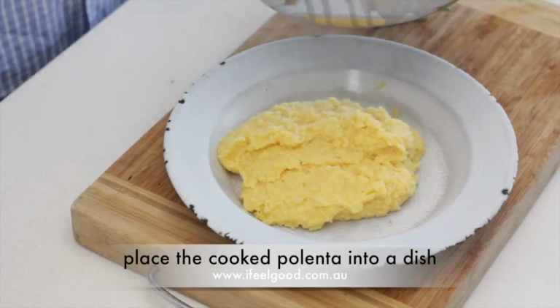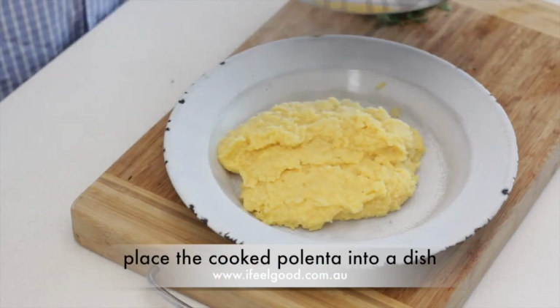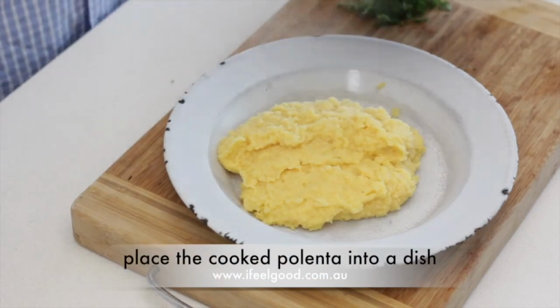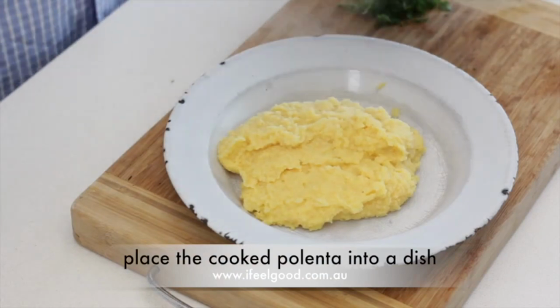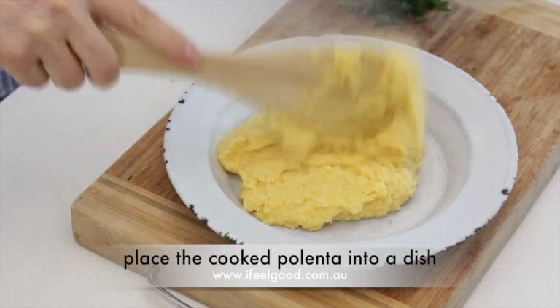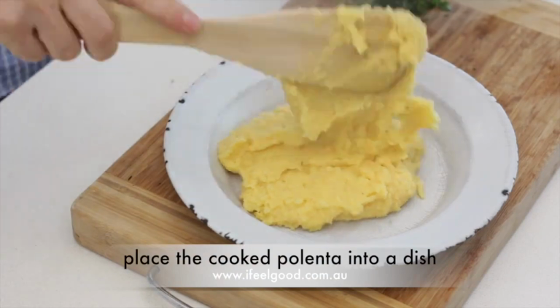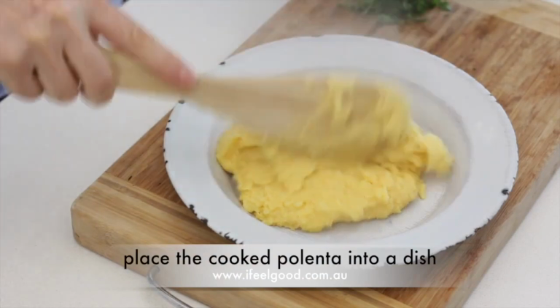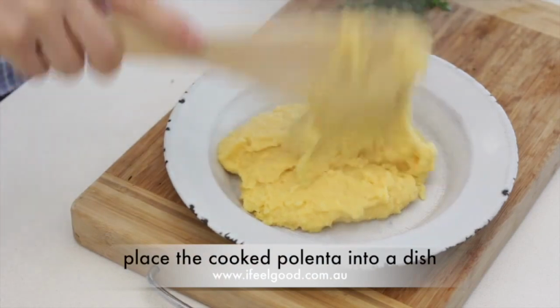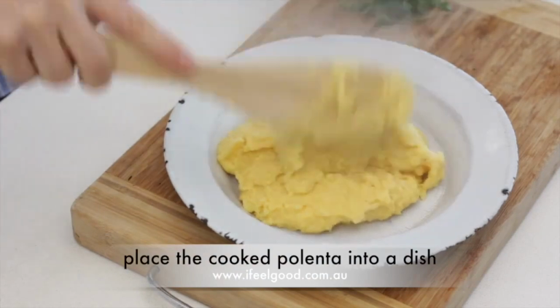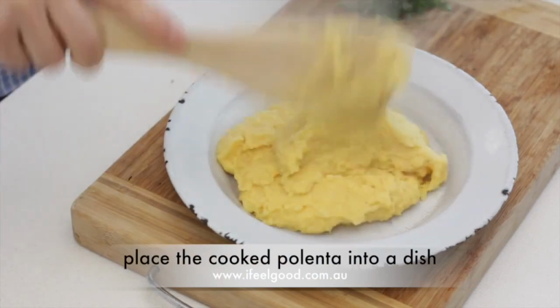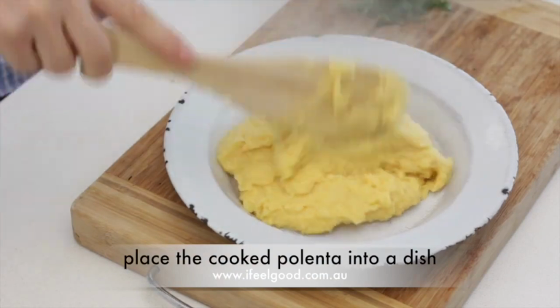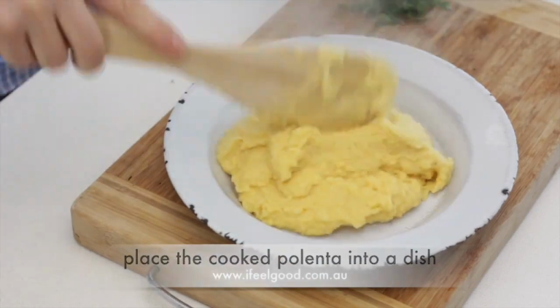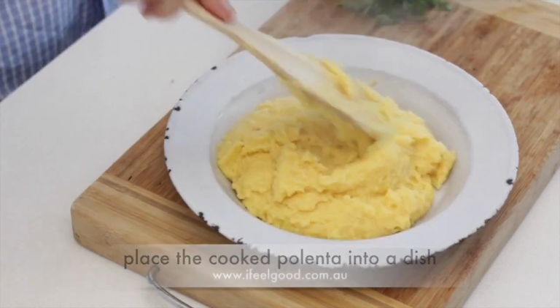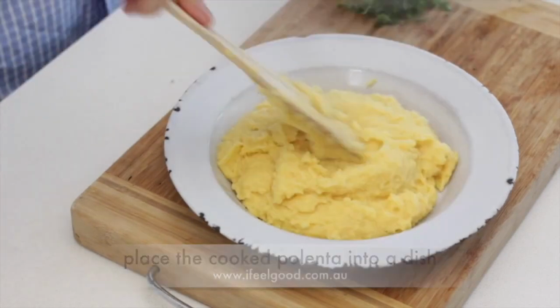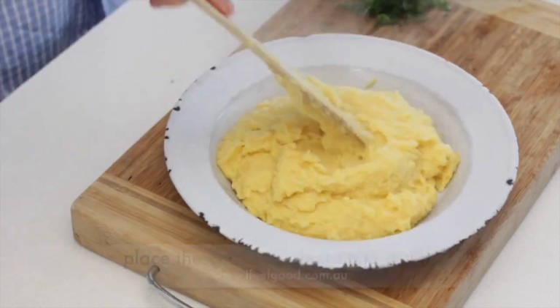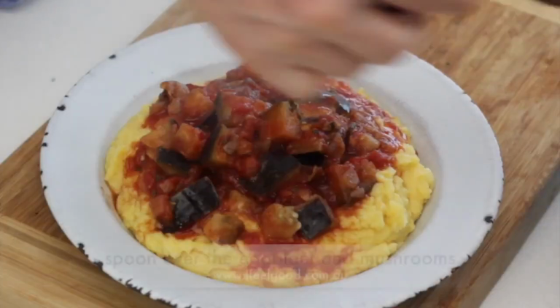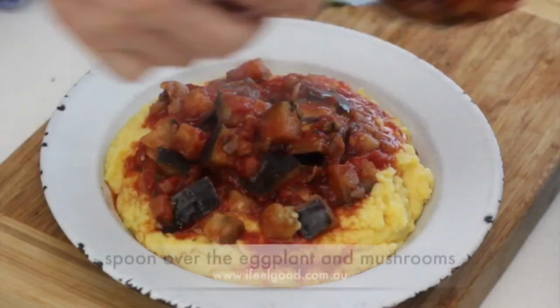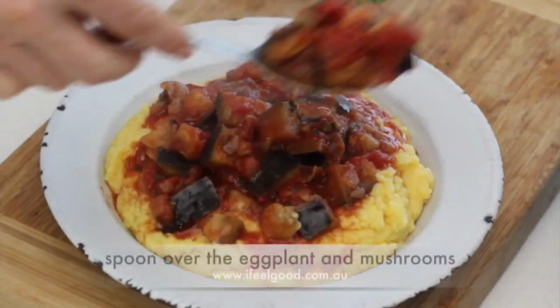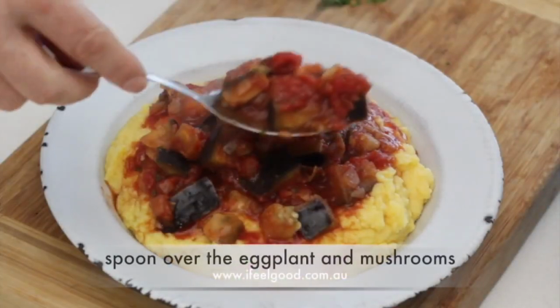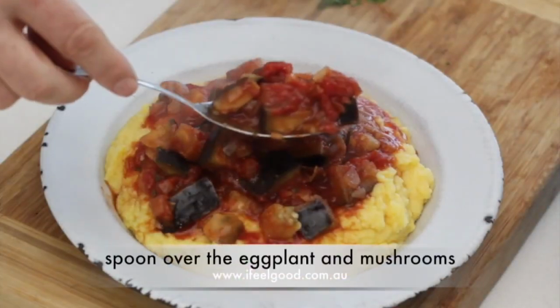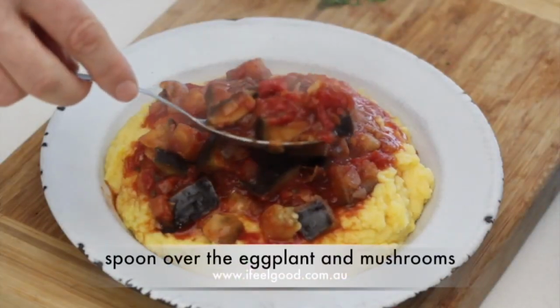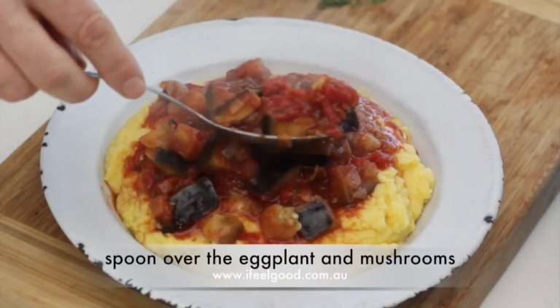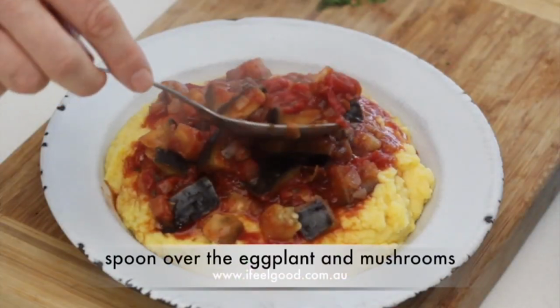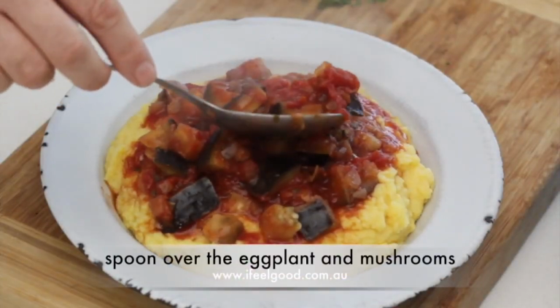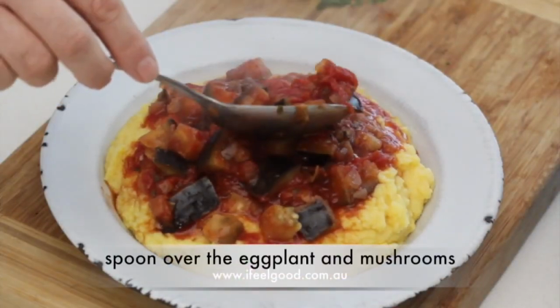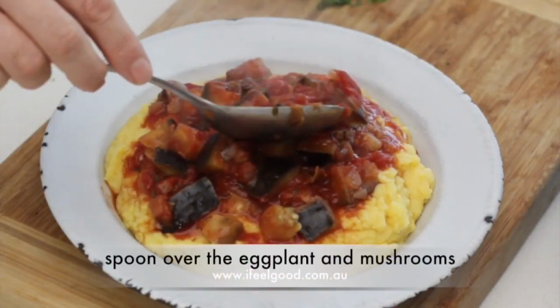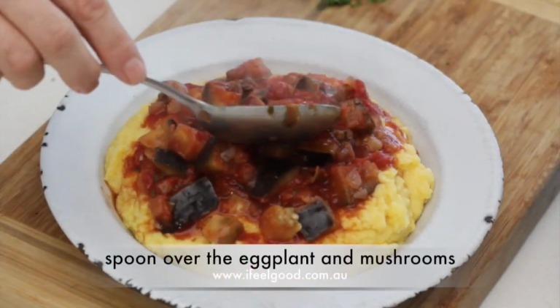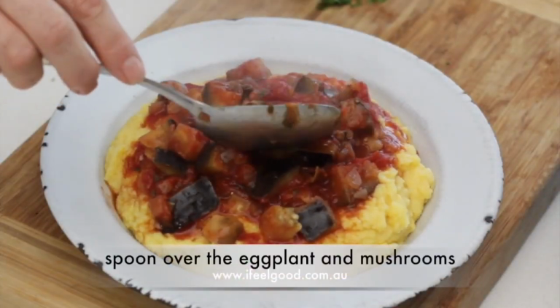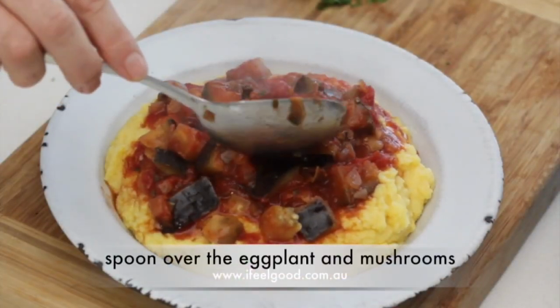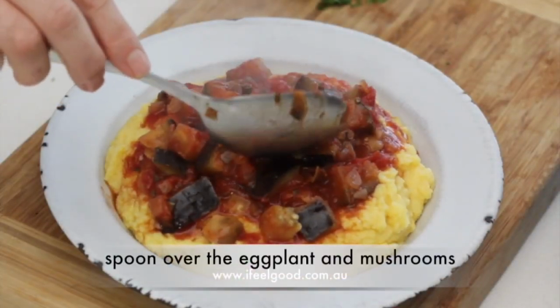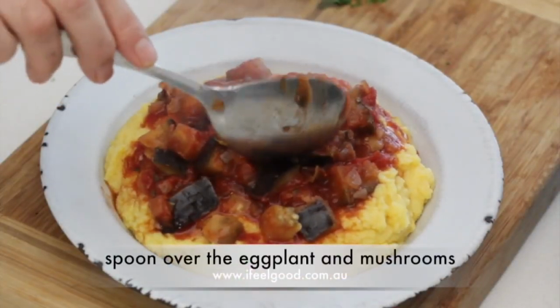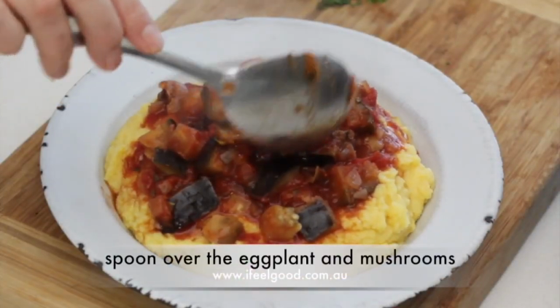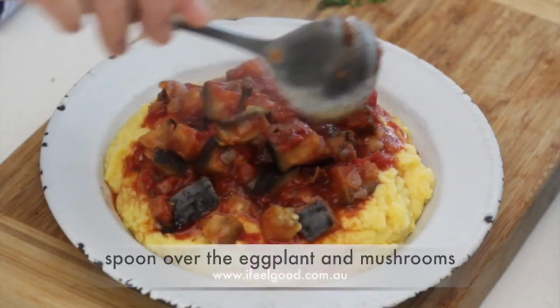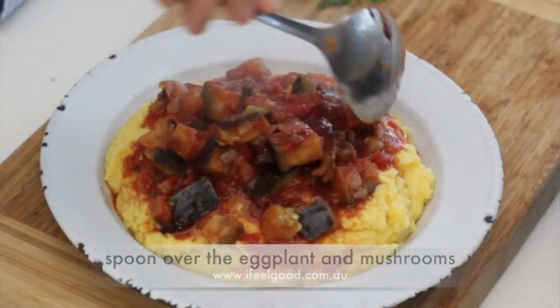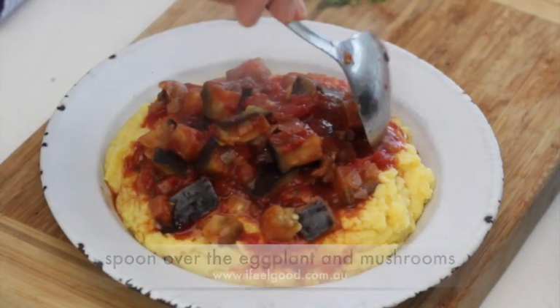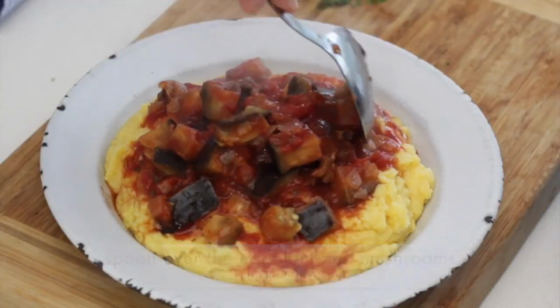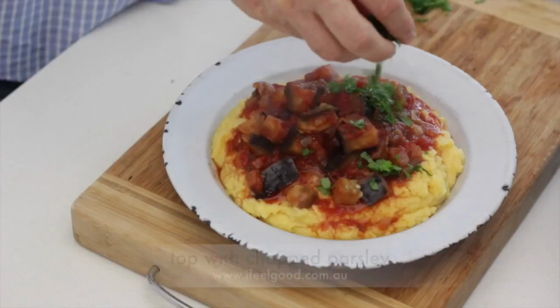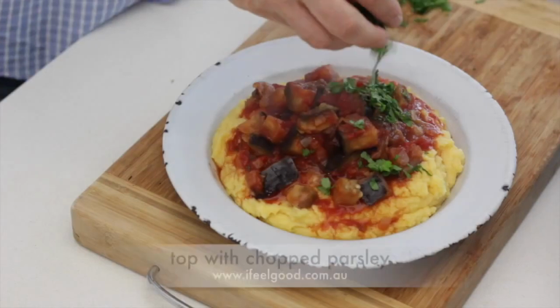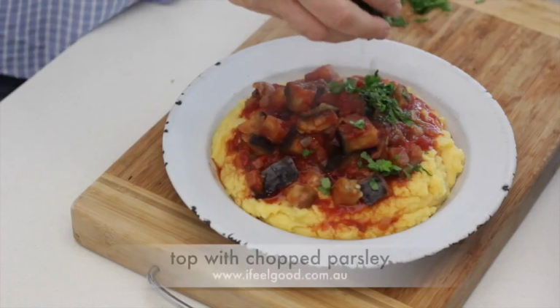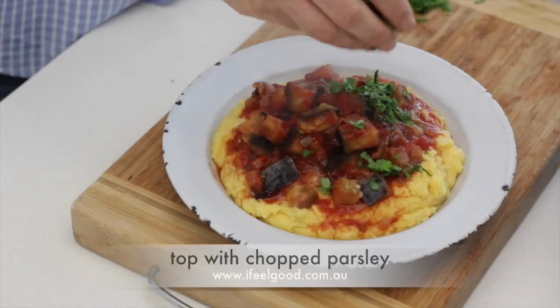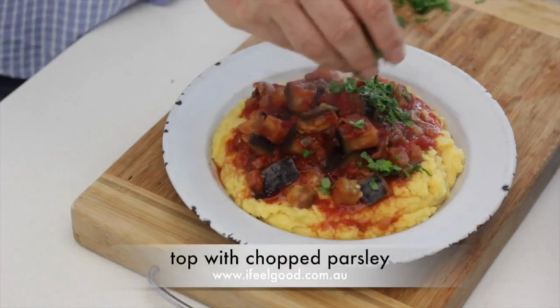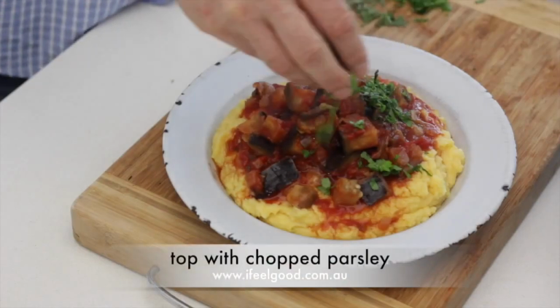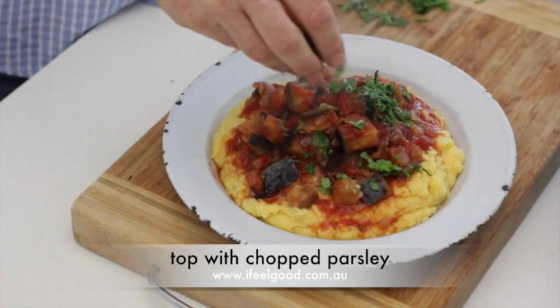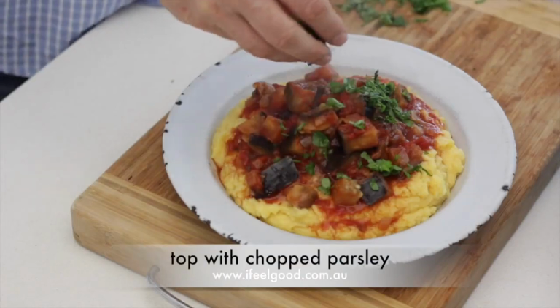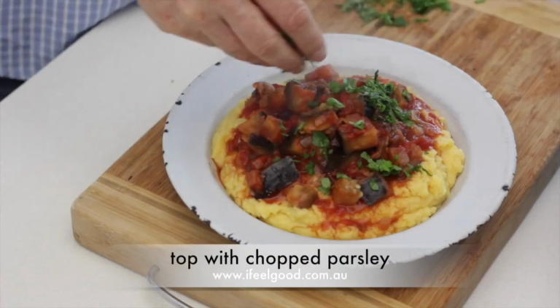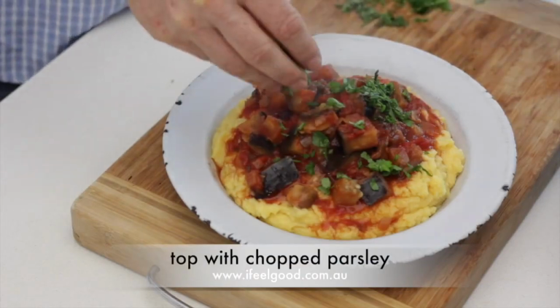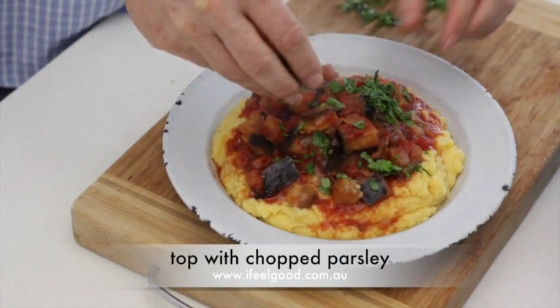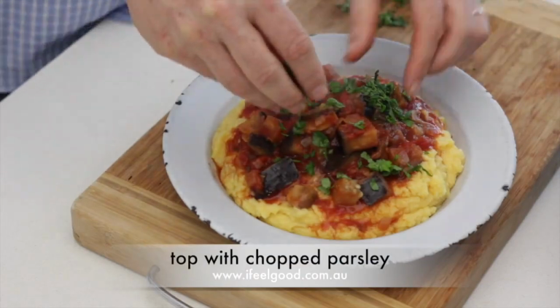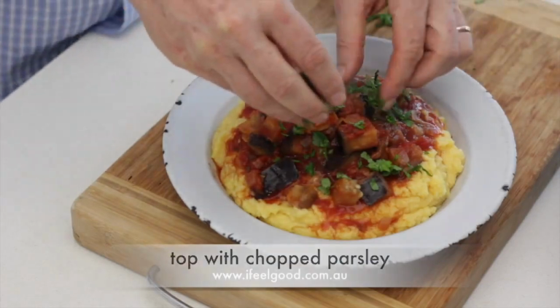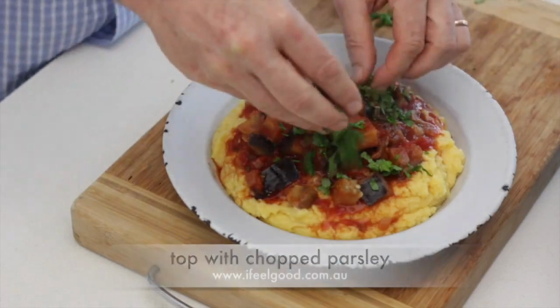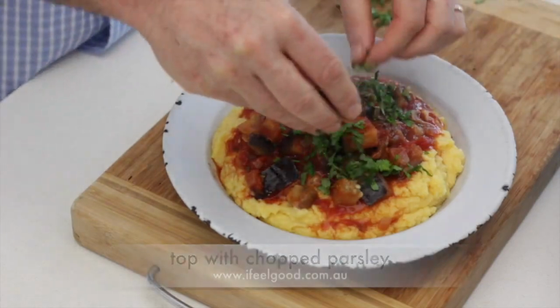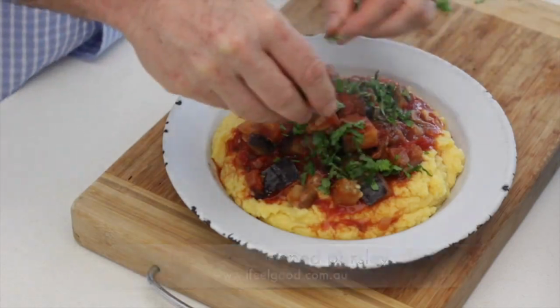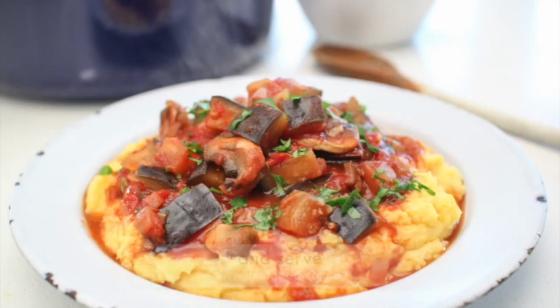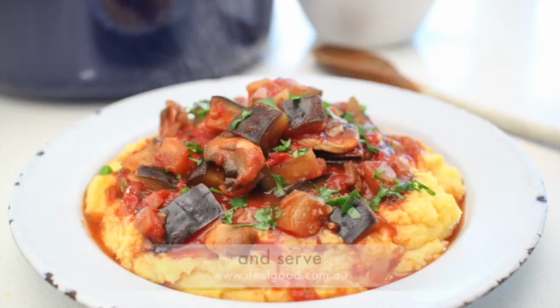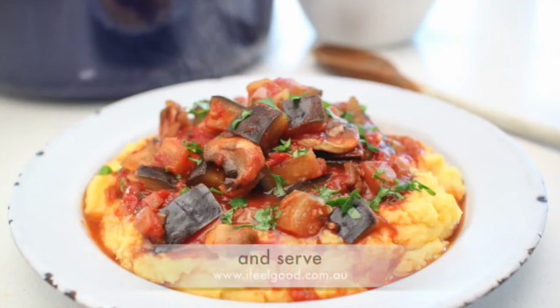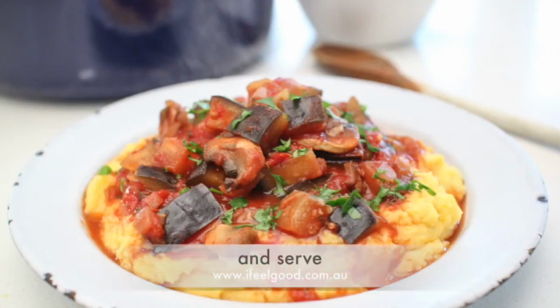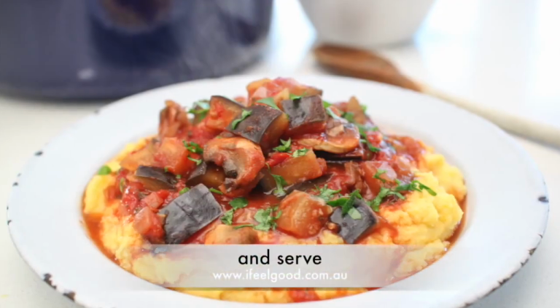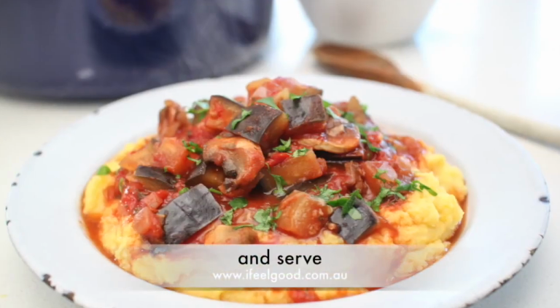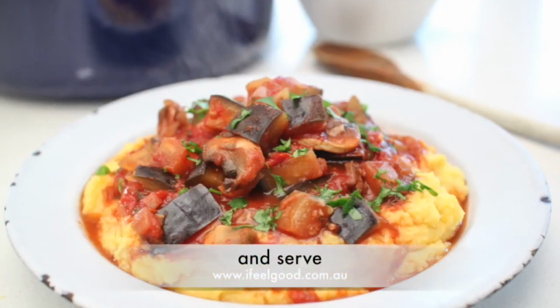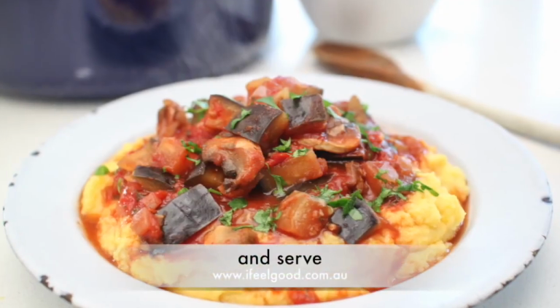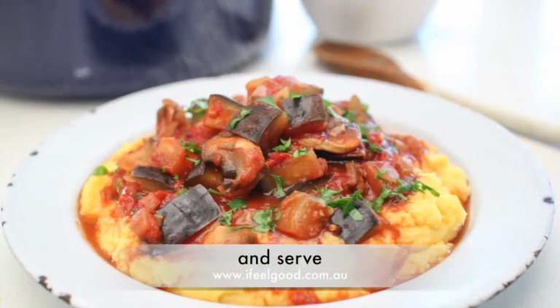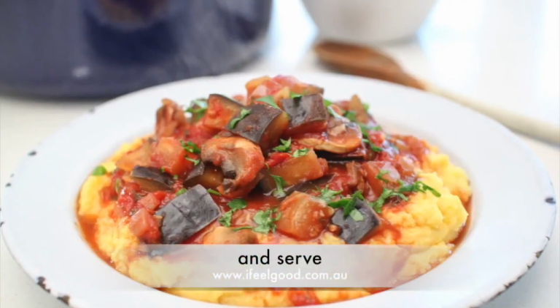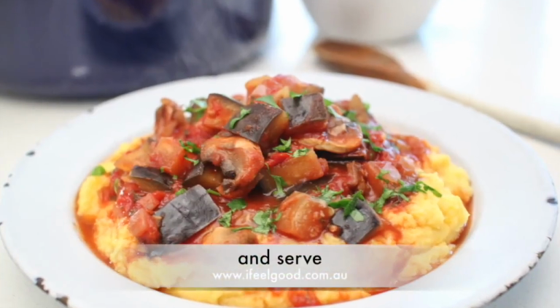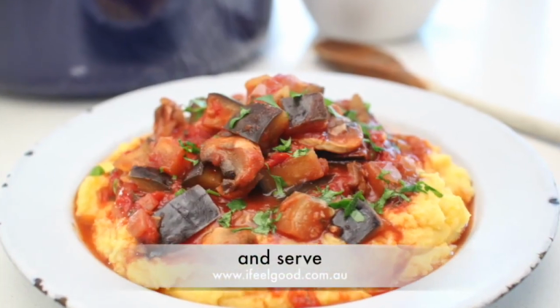Place the cooked polenta into a dish, spoon over the eggplant and mushrooms, top with chopped parsley and serve.